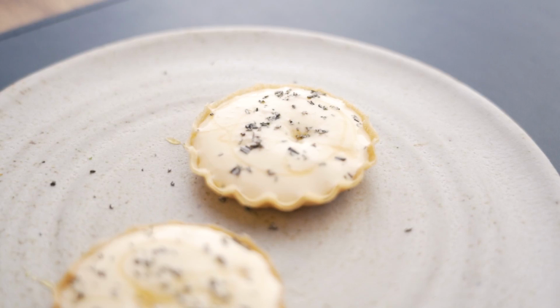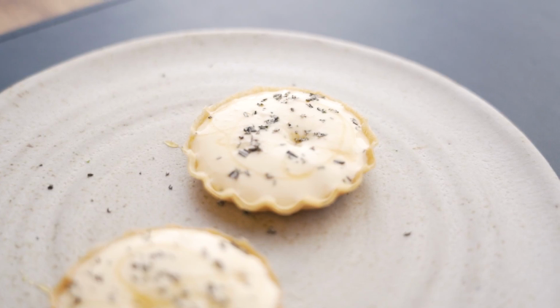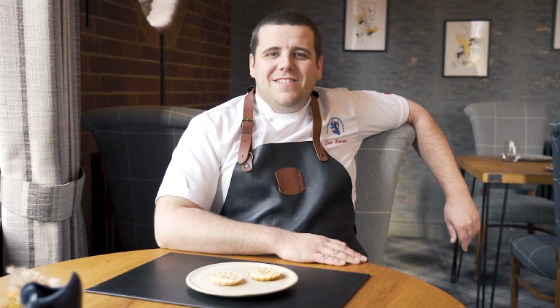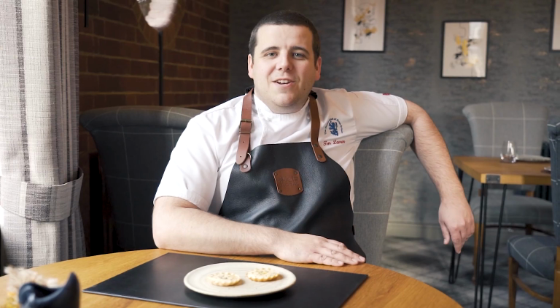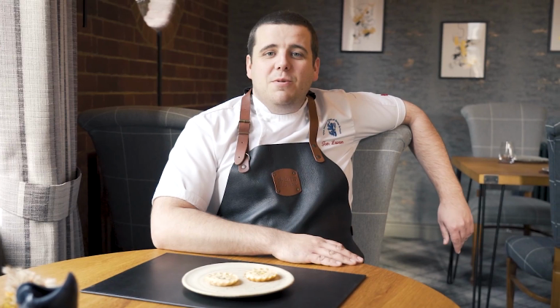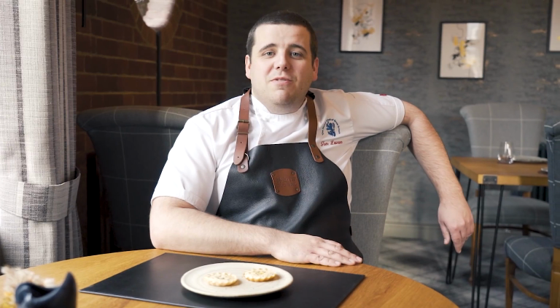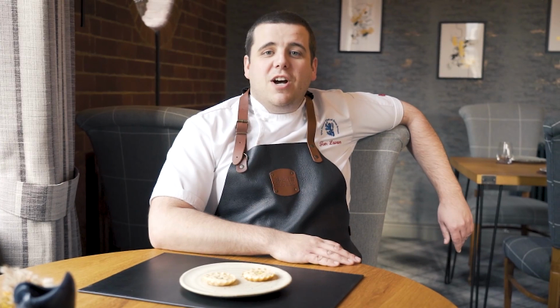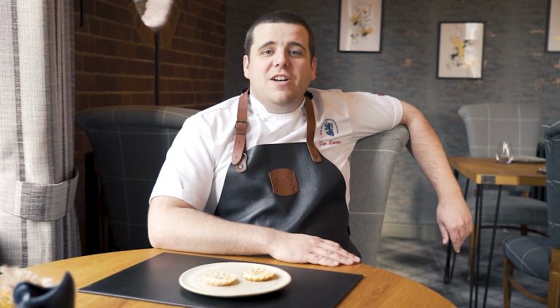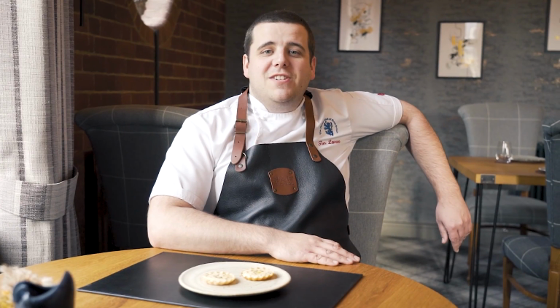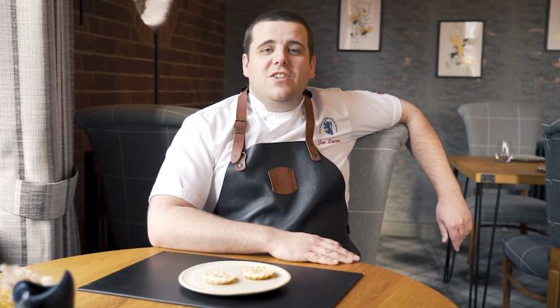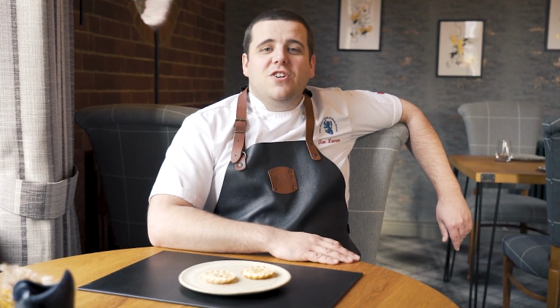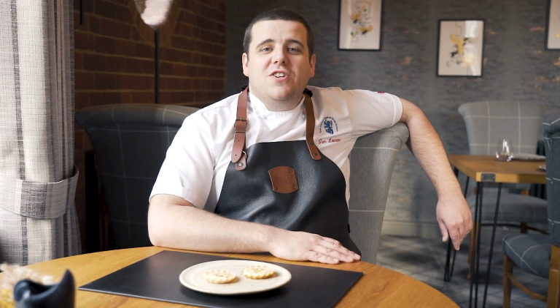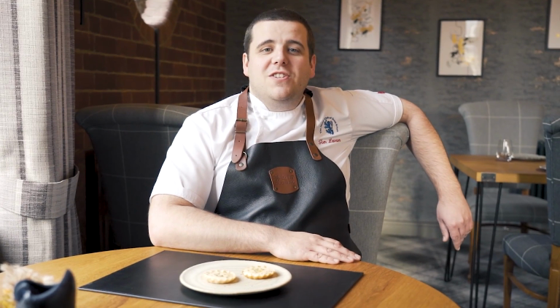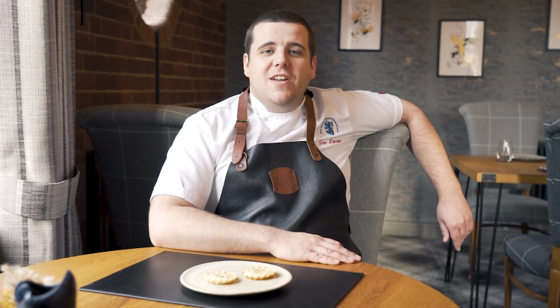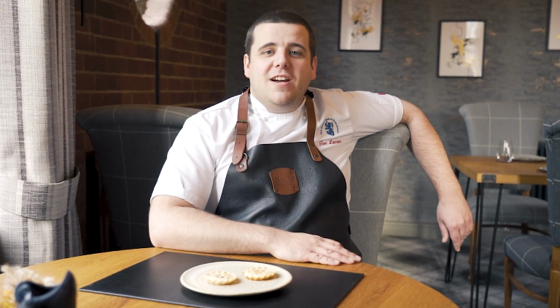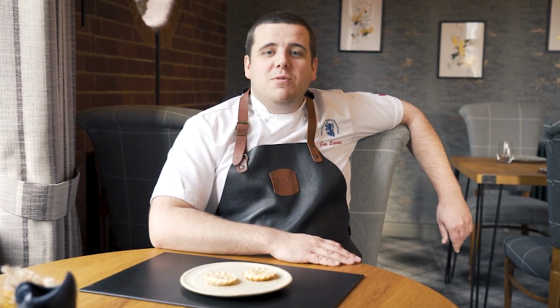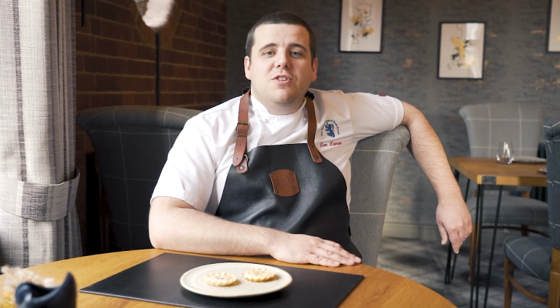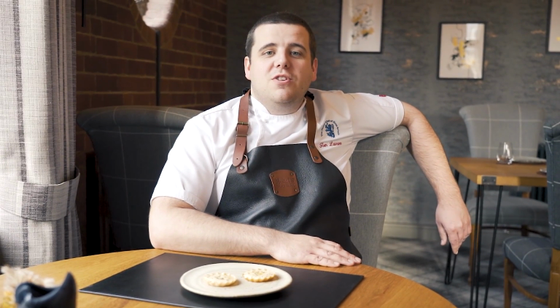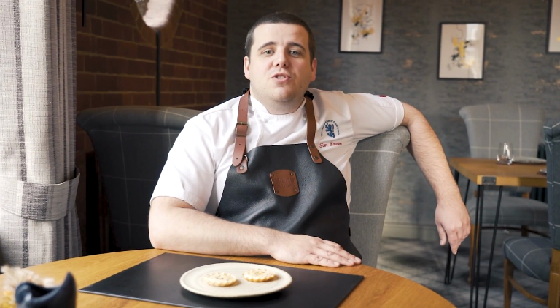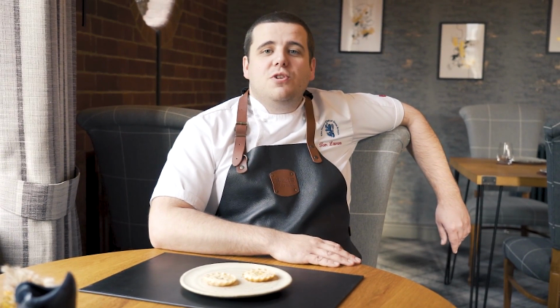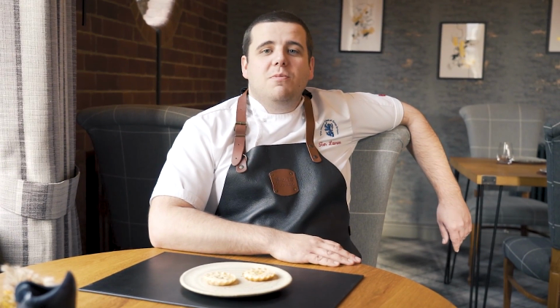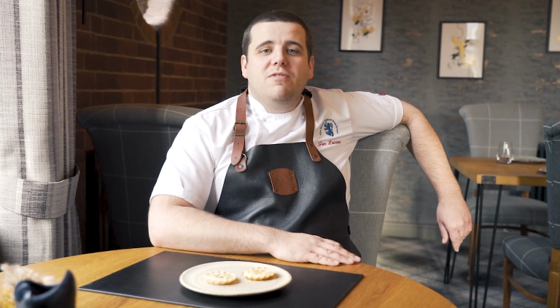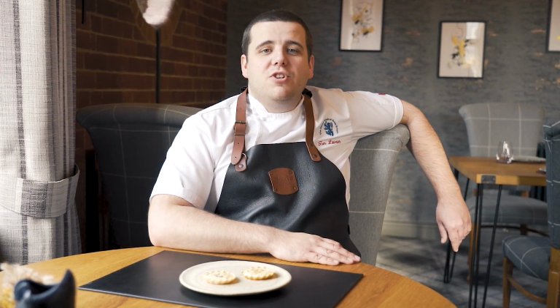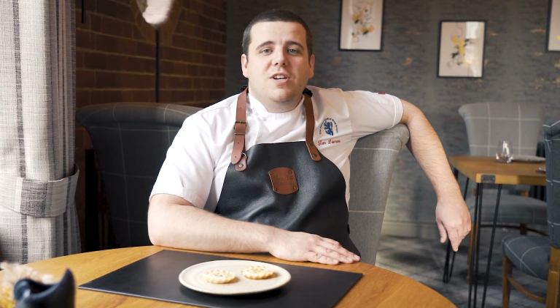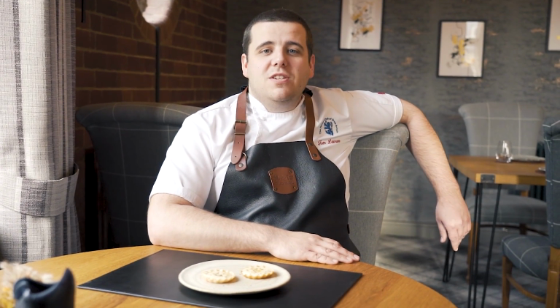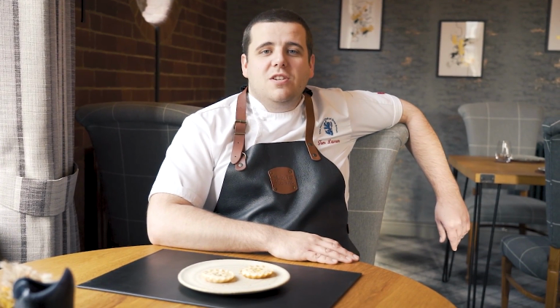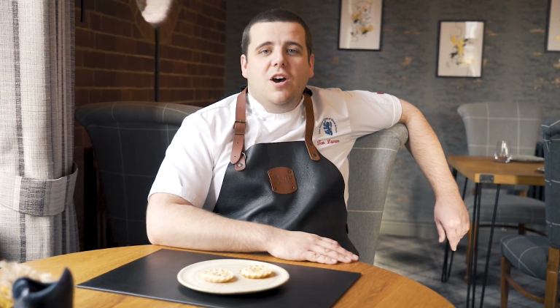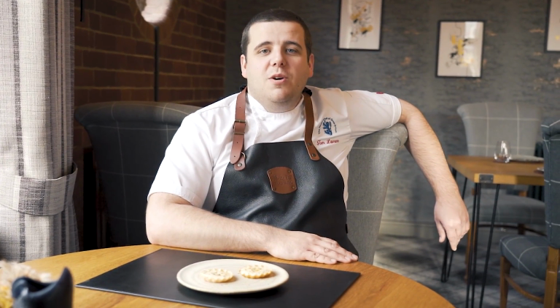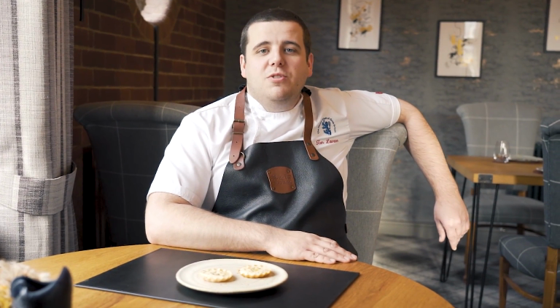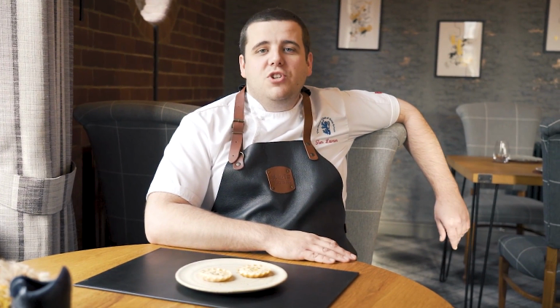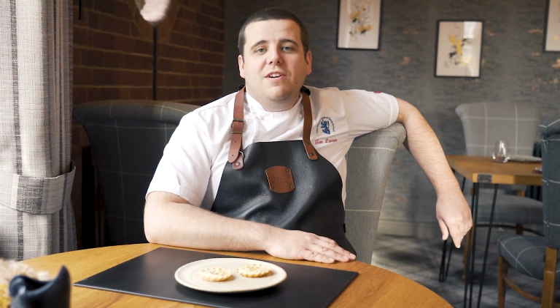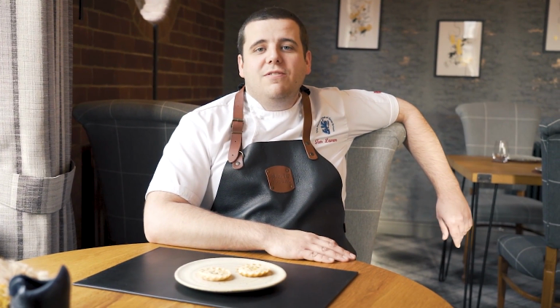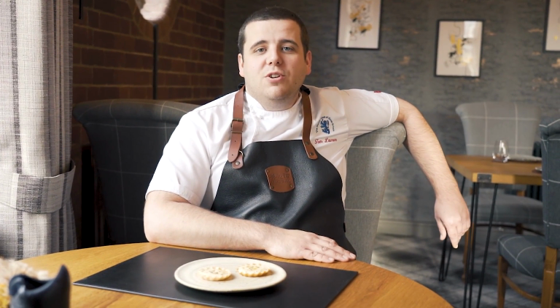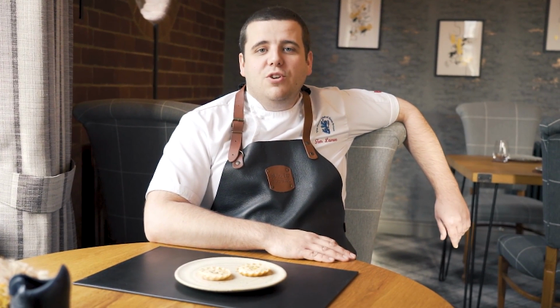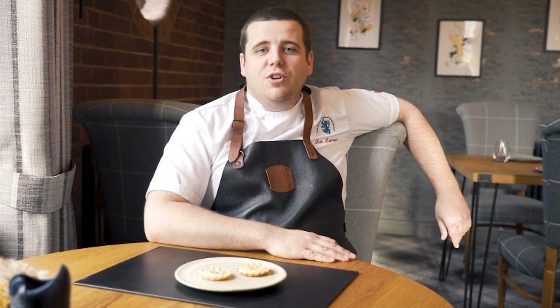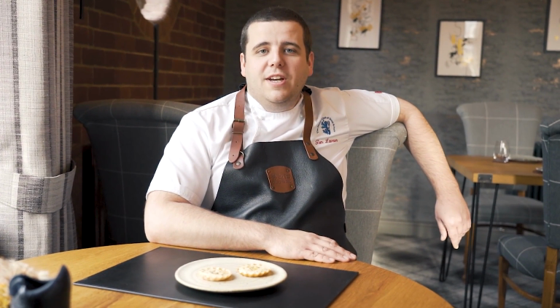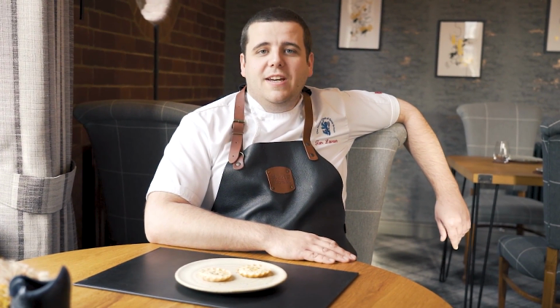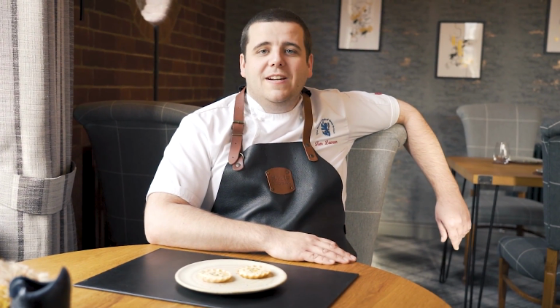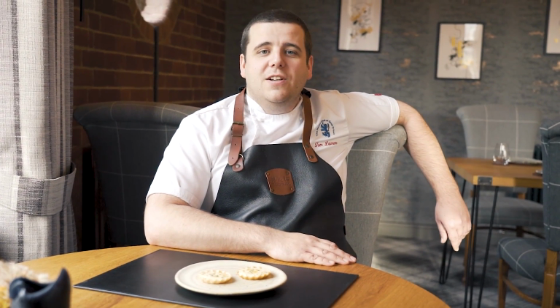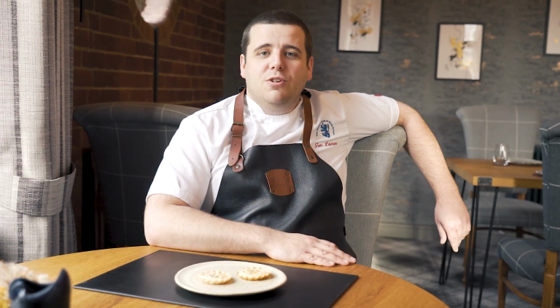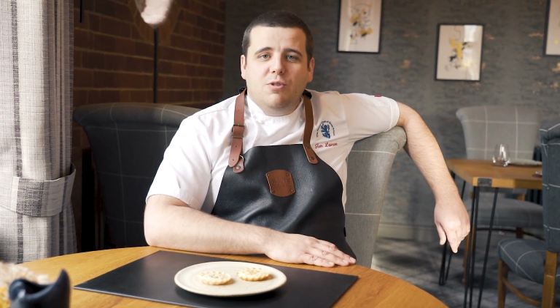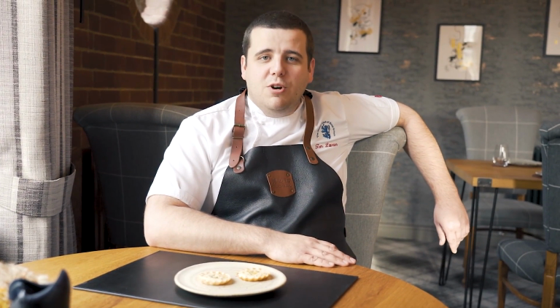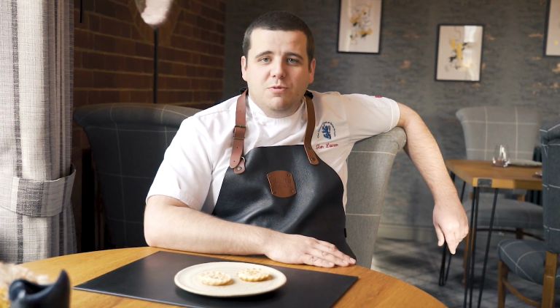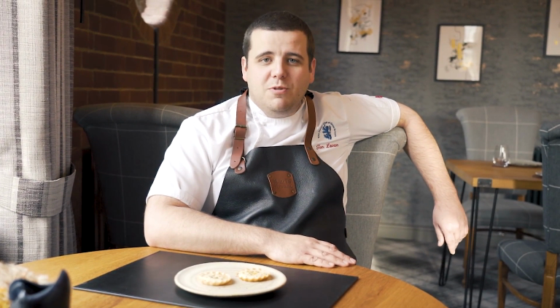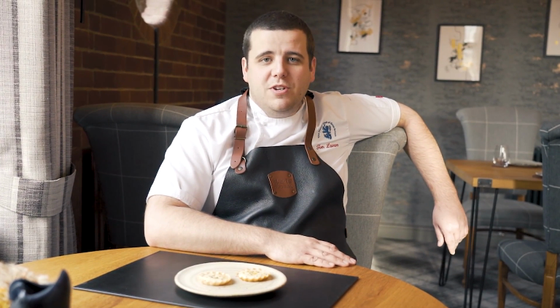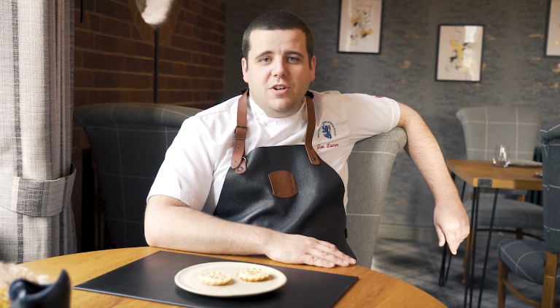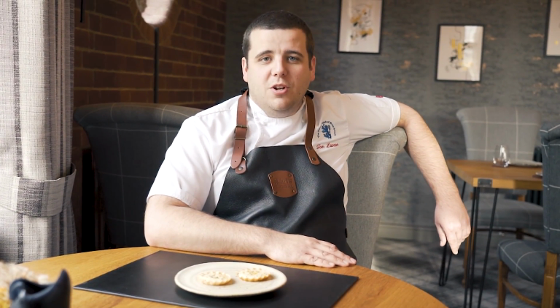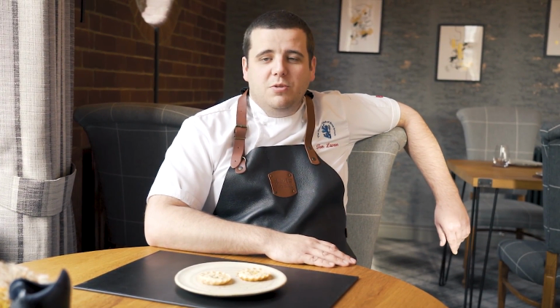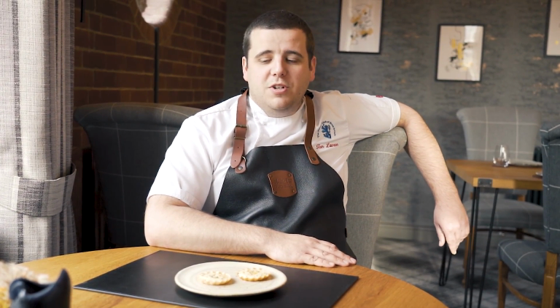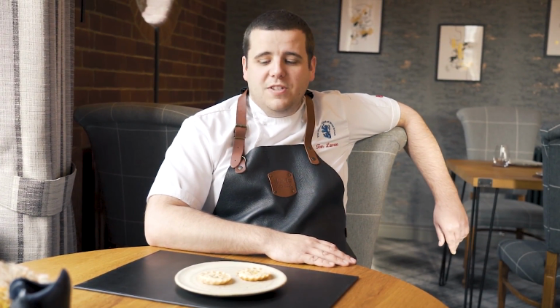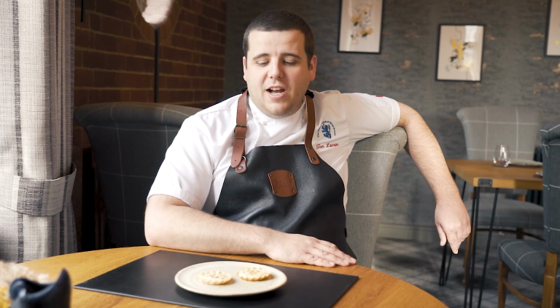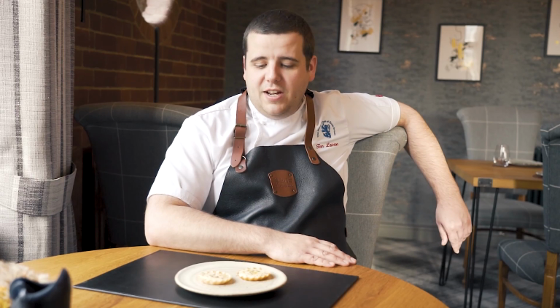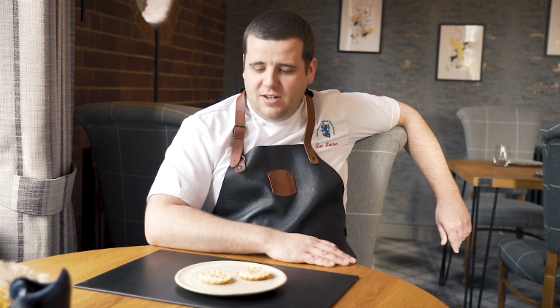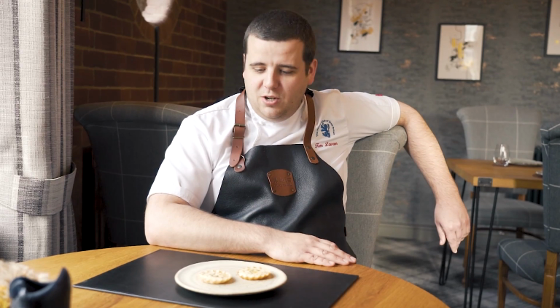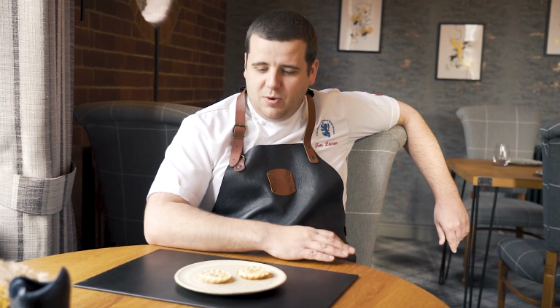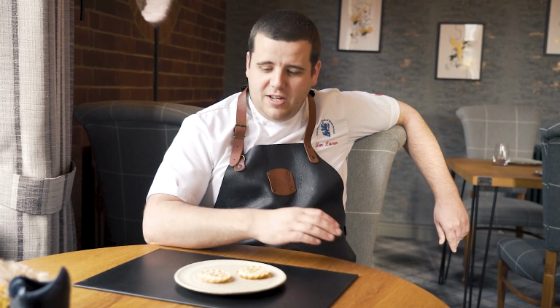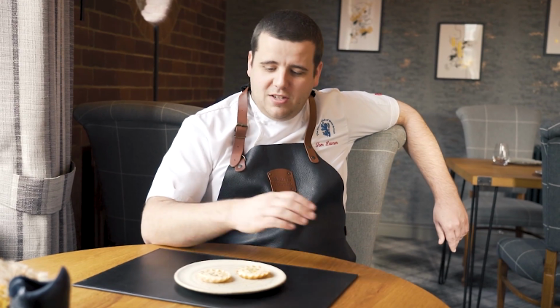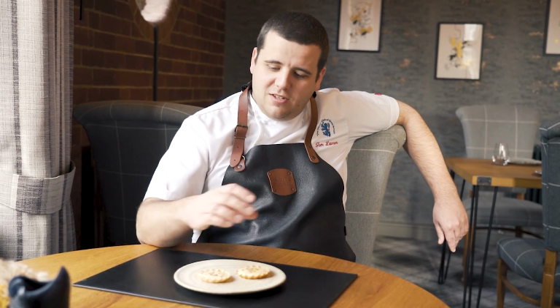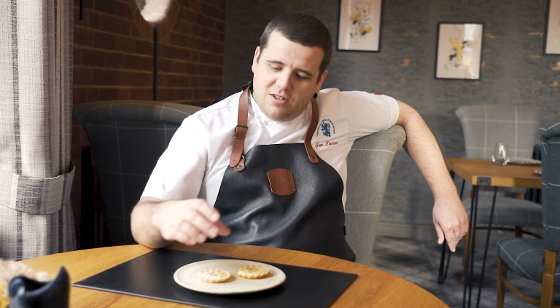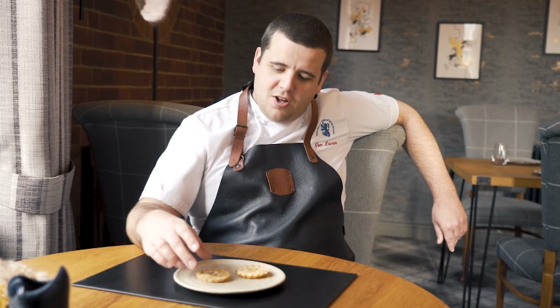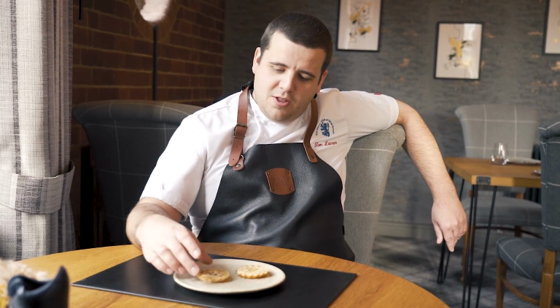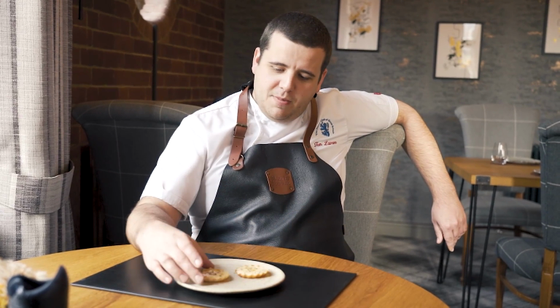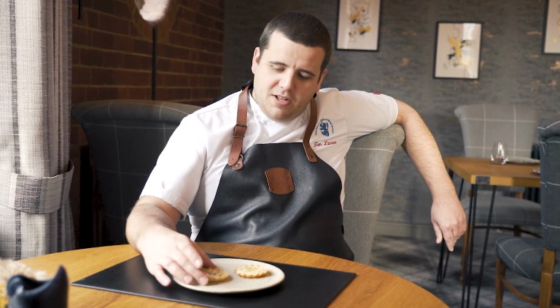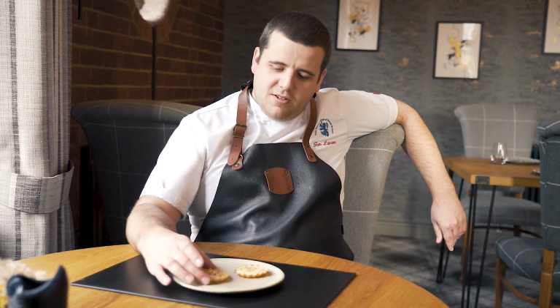Here we've got our signature snack: a Tunworth cheese tart with Sheffield honey and a little rosemary salt, which is the ideal way to start the meal.